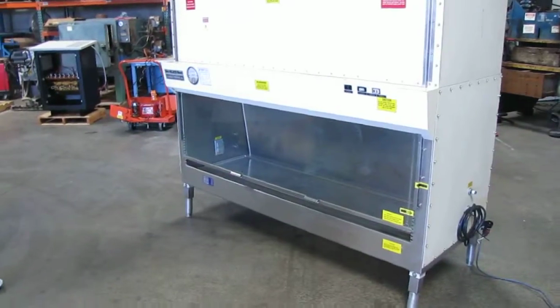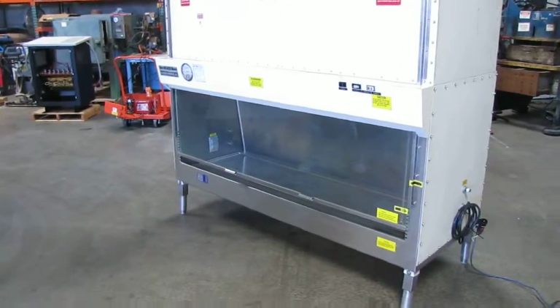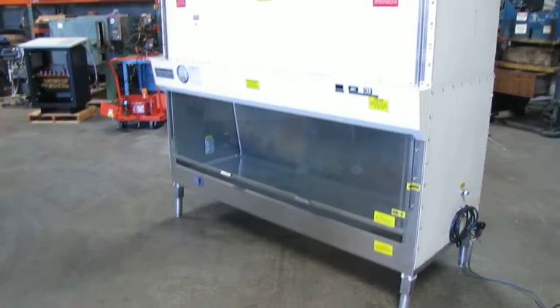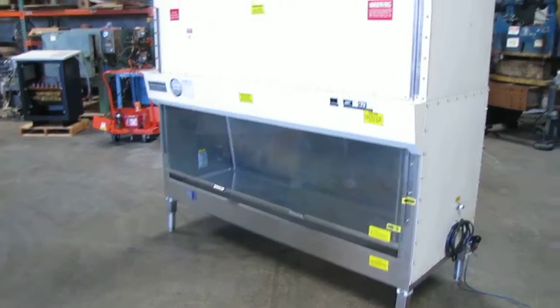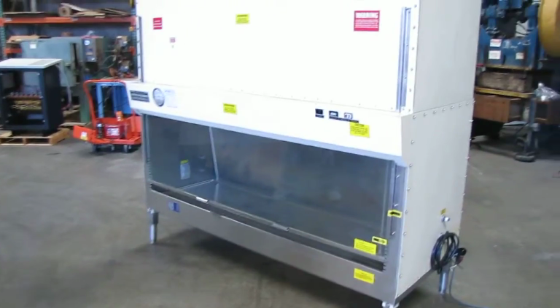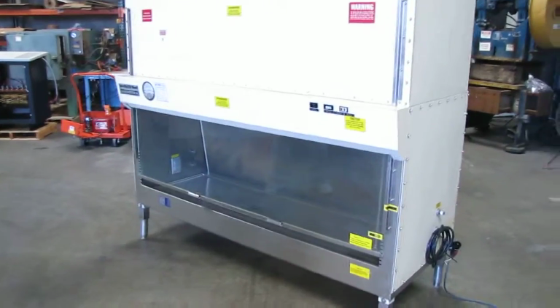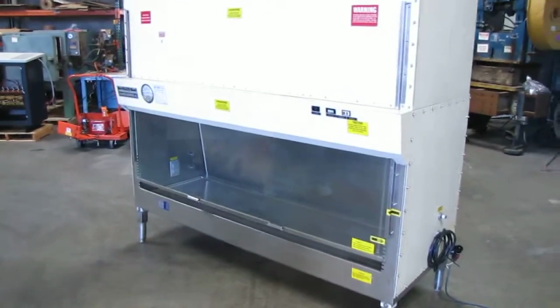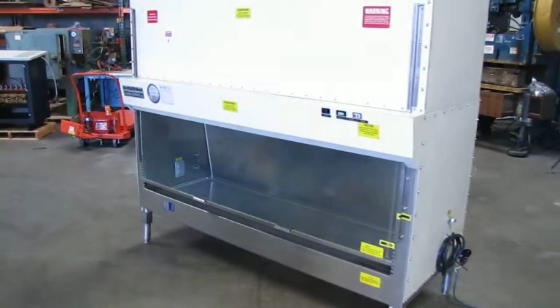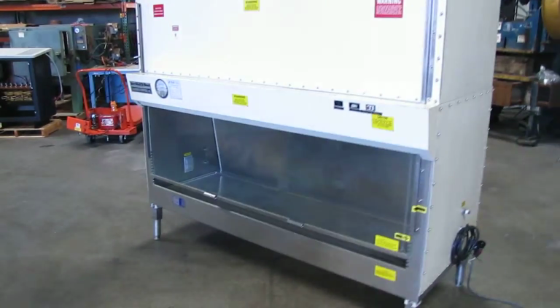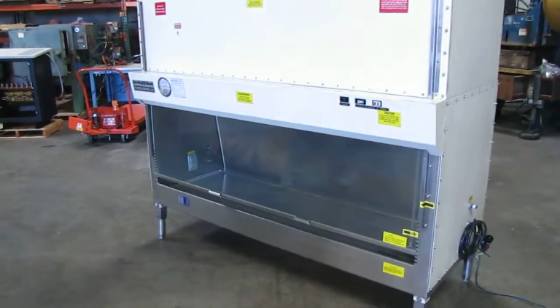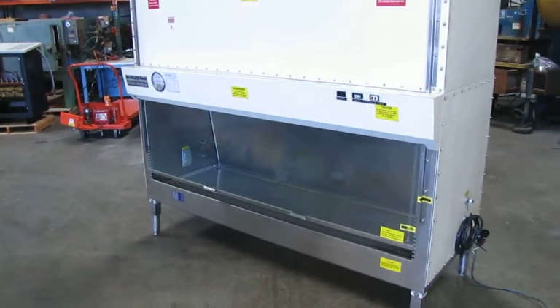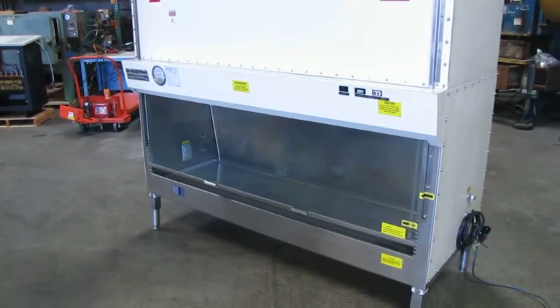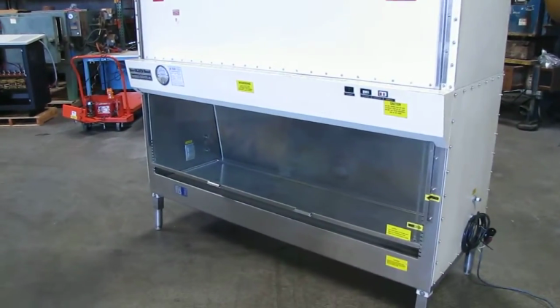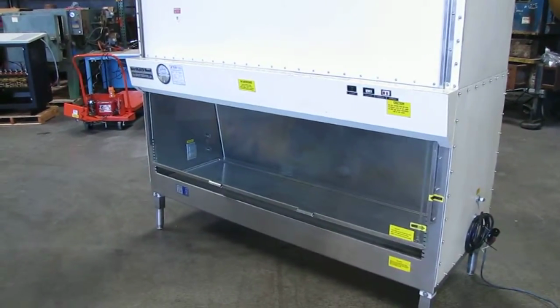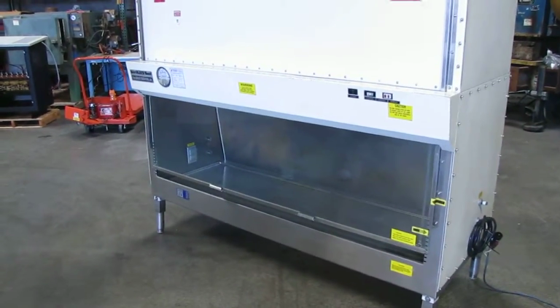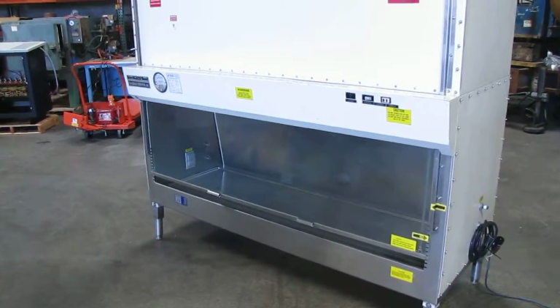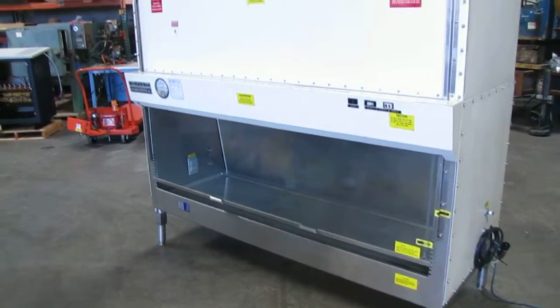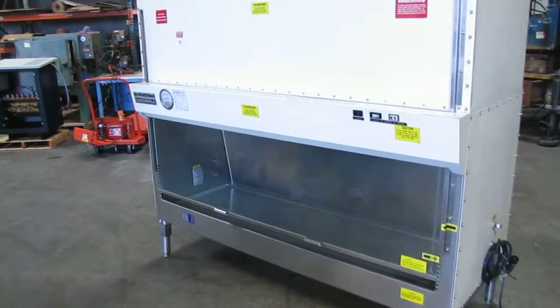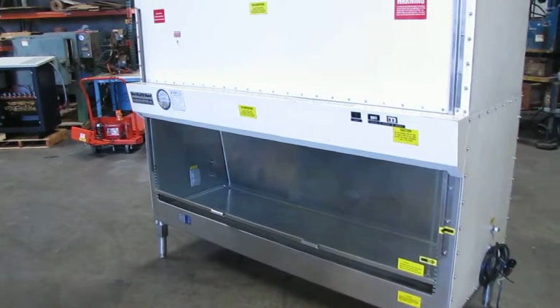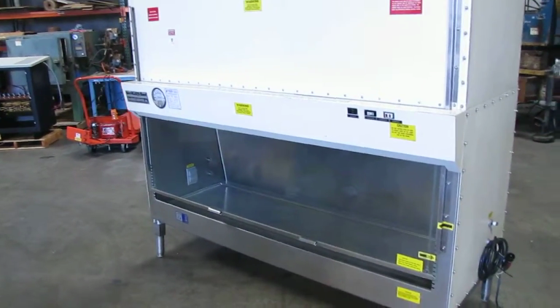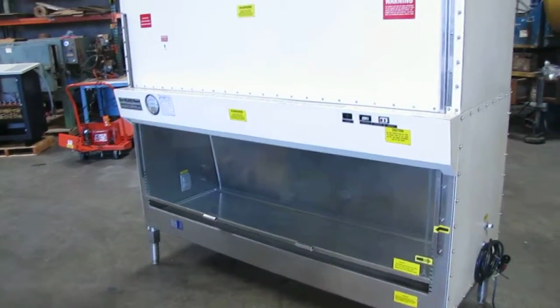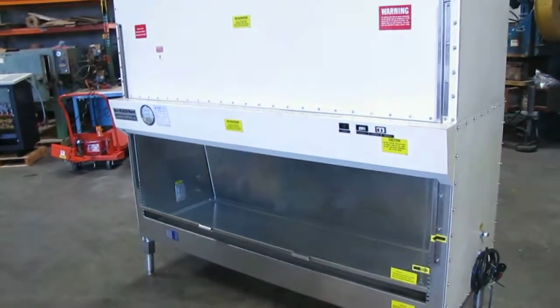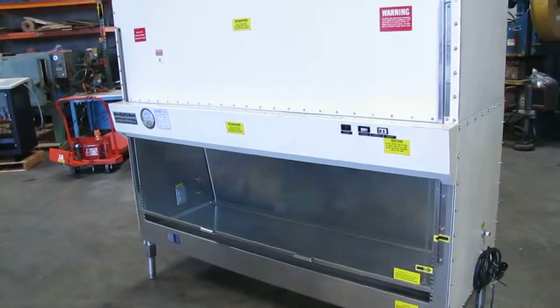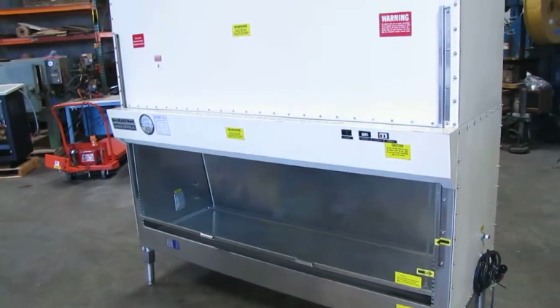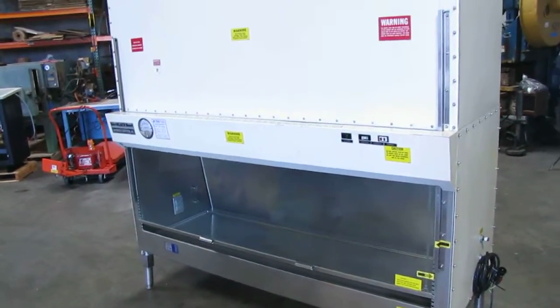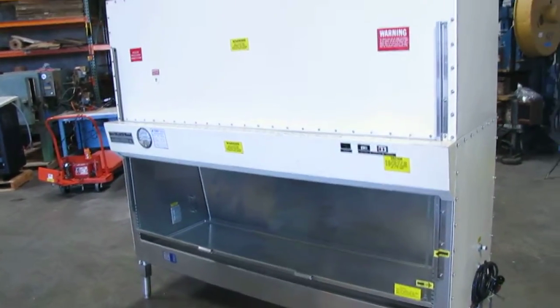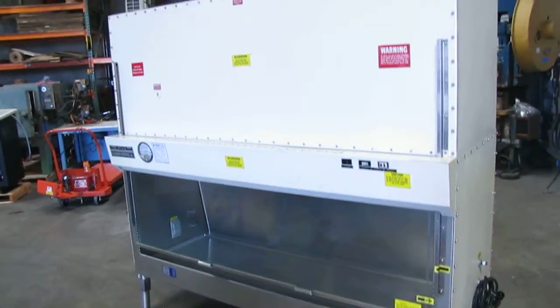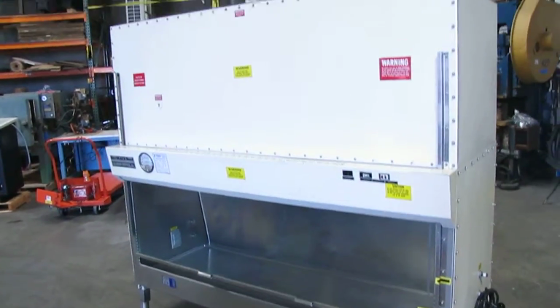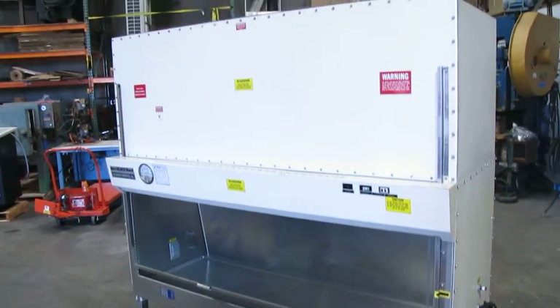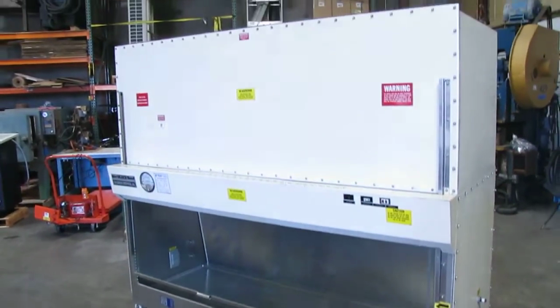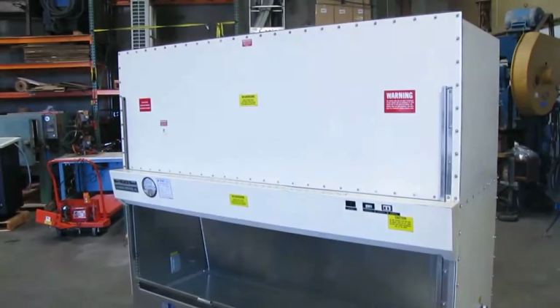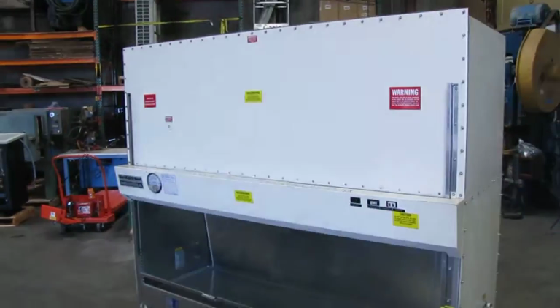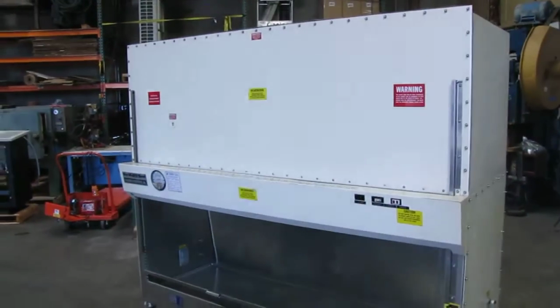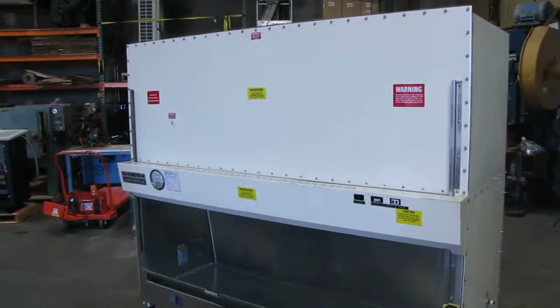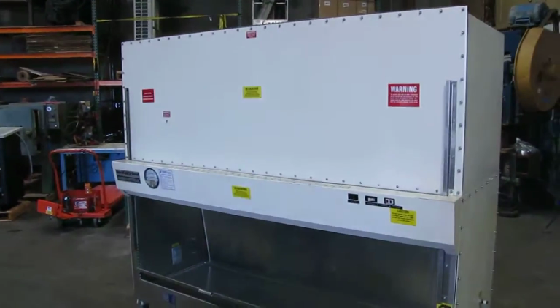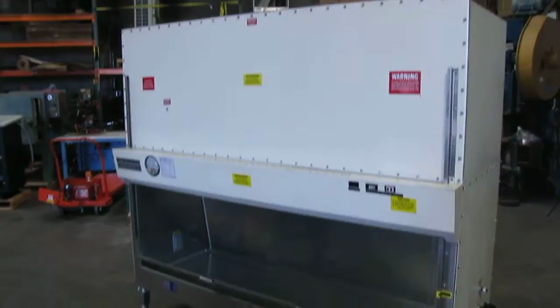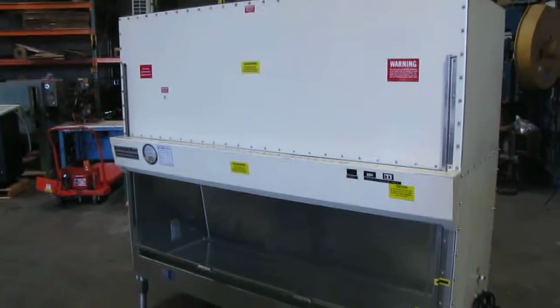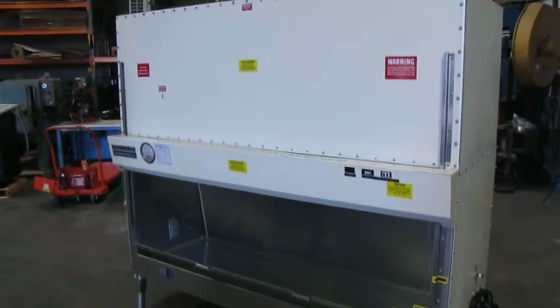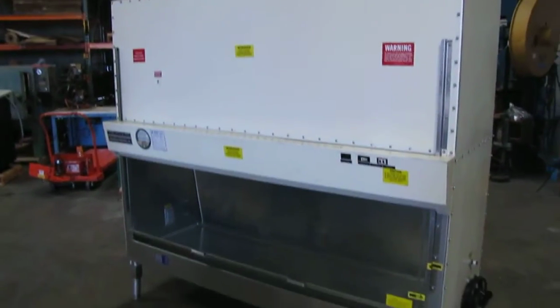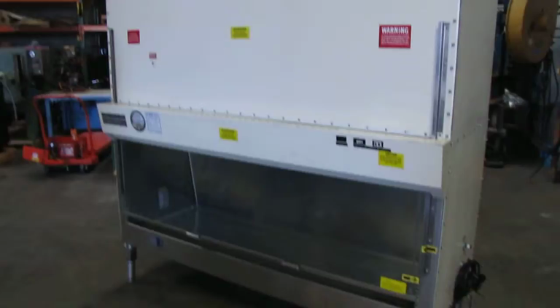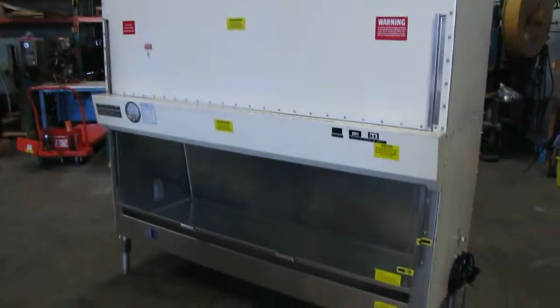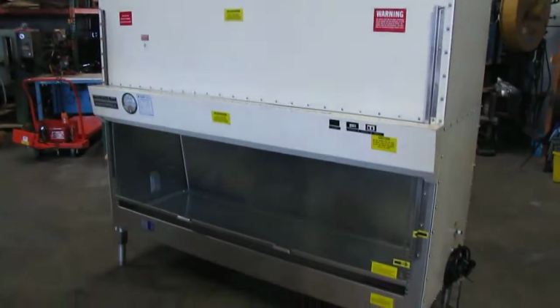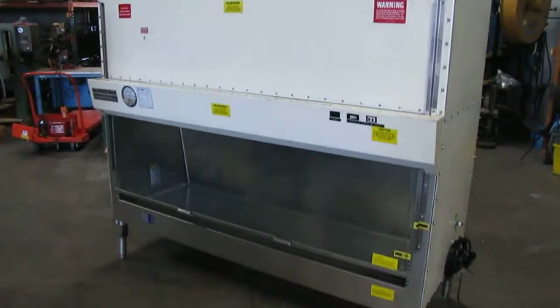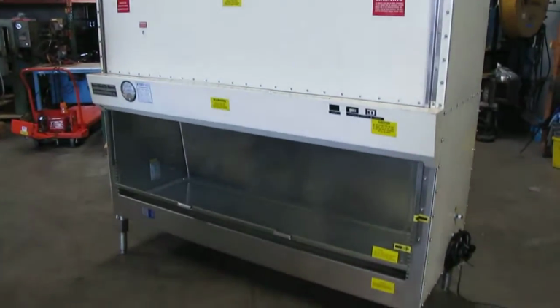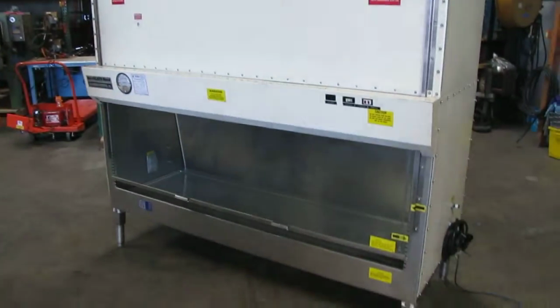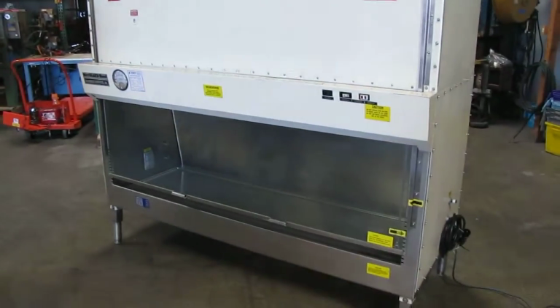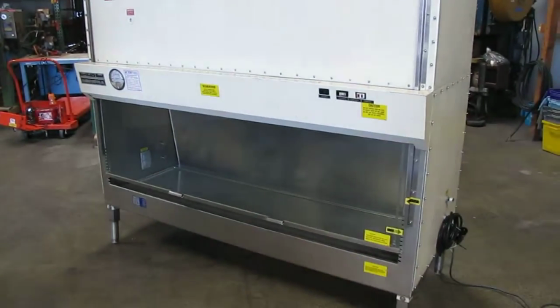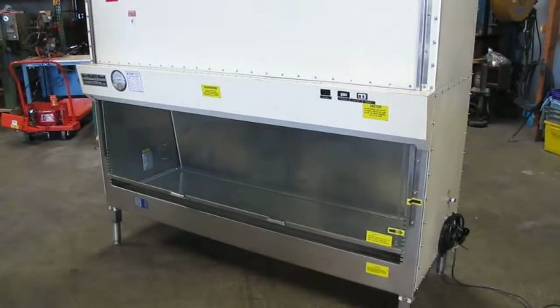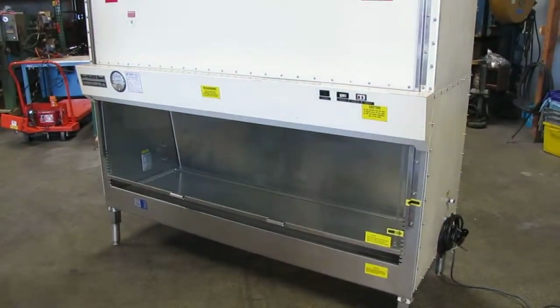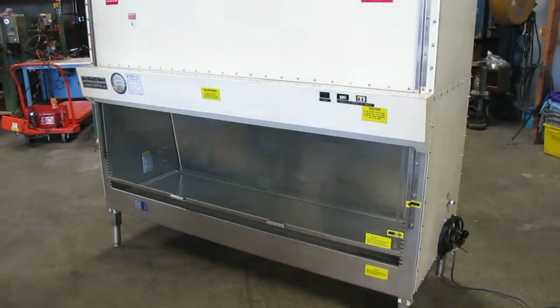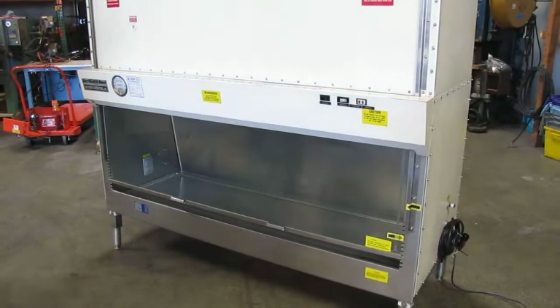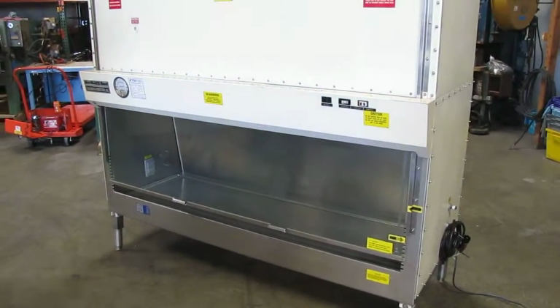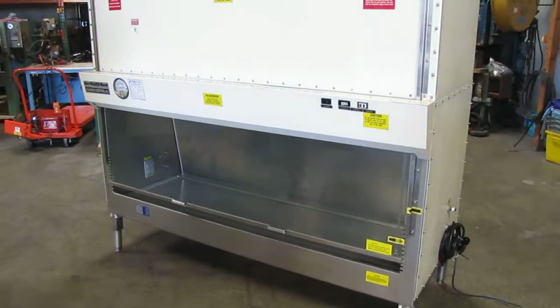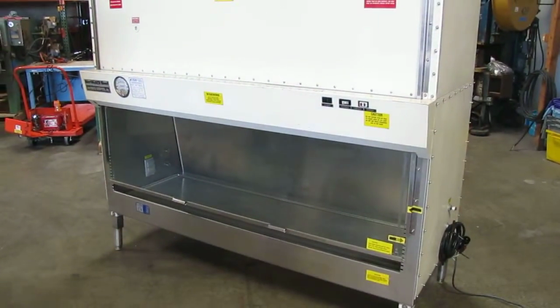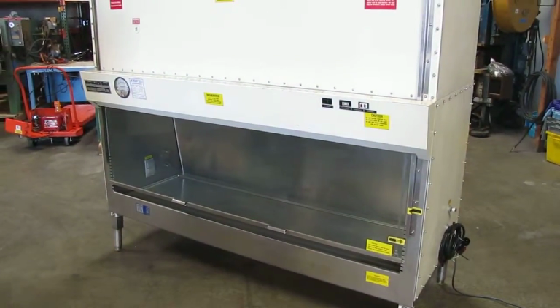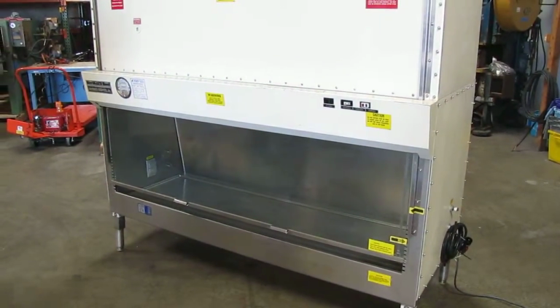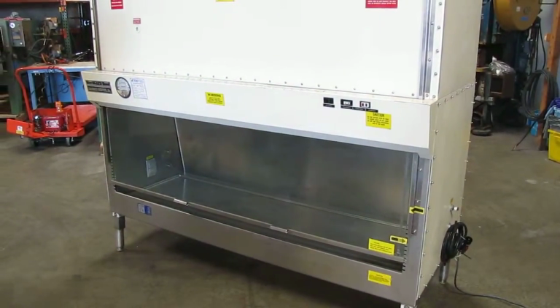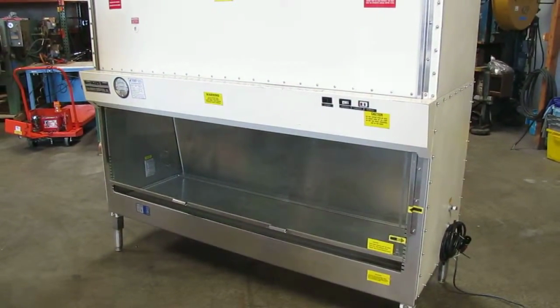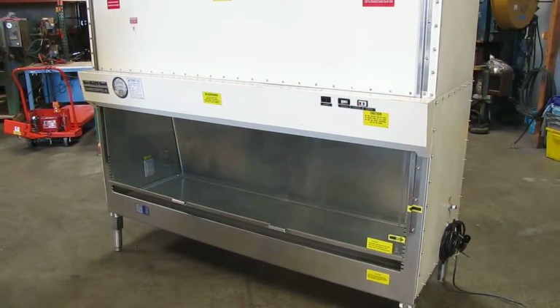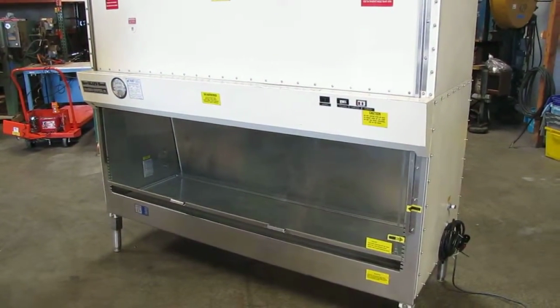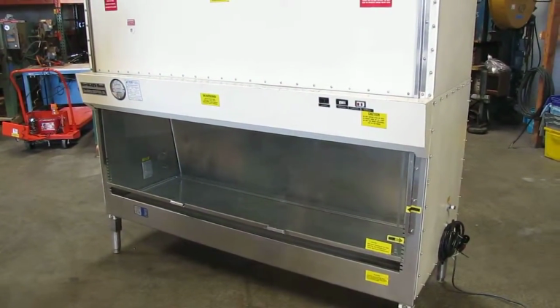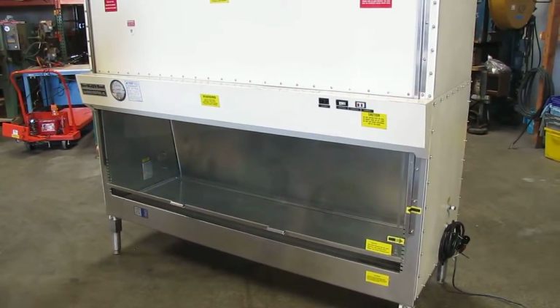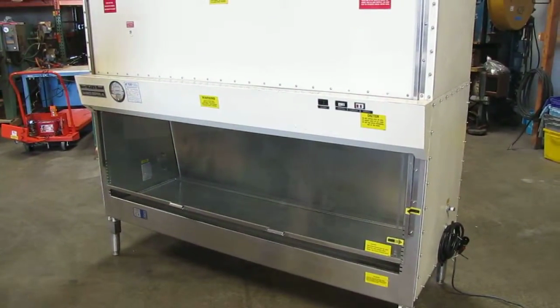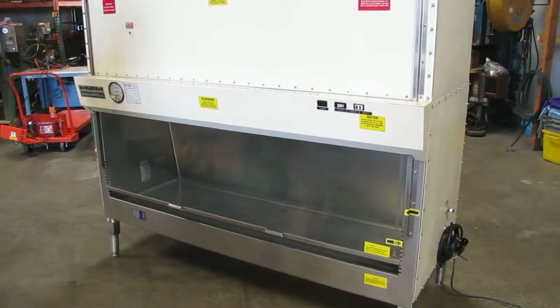Here we have the Baker Co. Steril Guard fume hood. We got it hooked up to 120 volts.